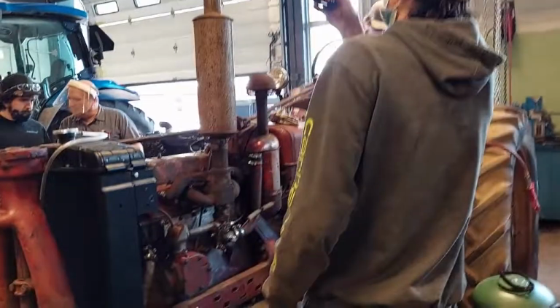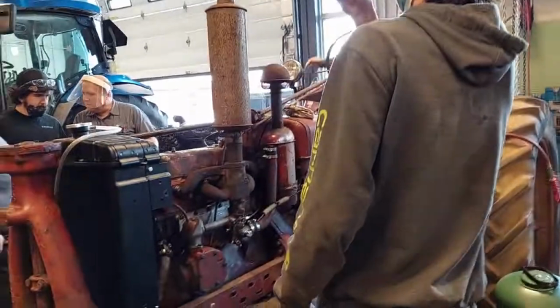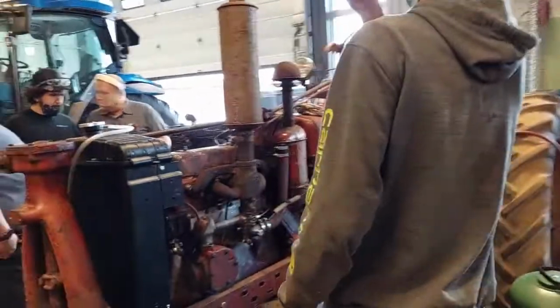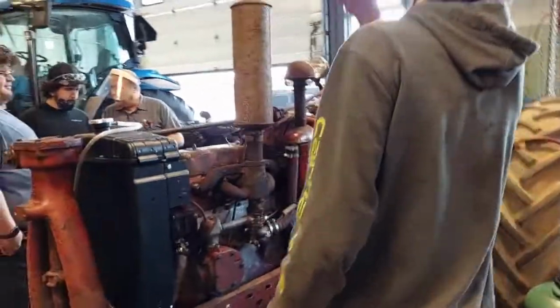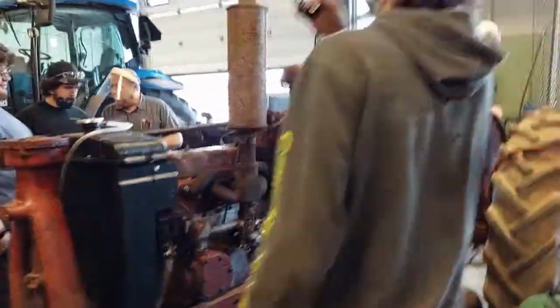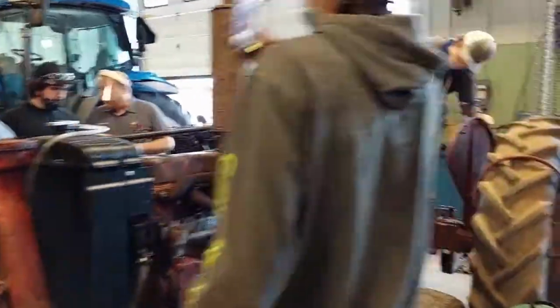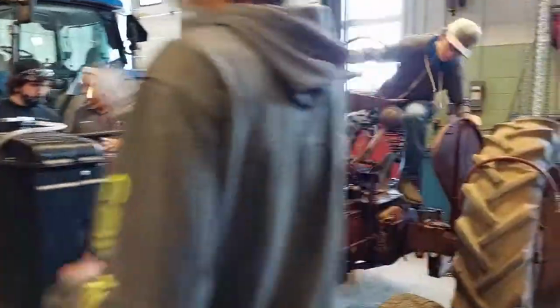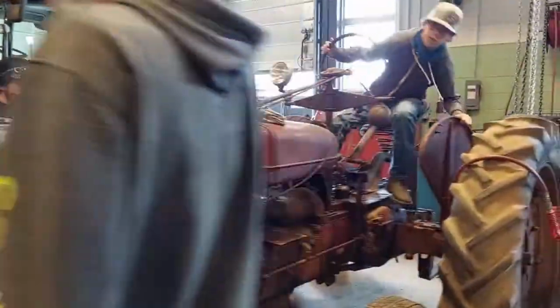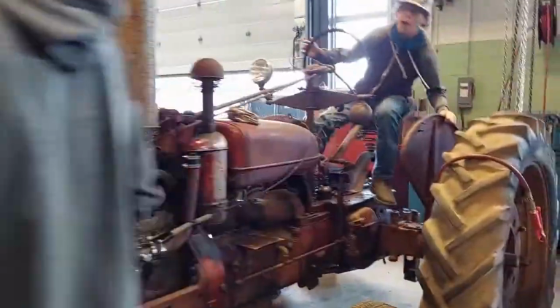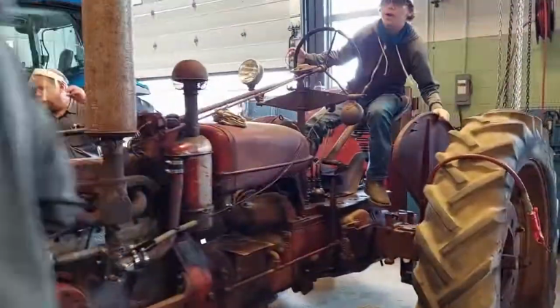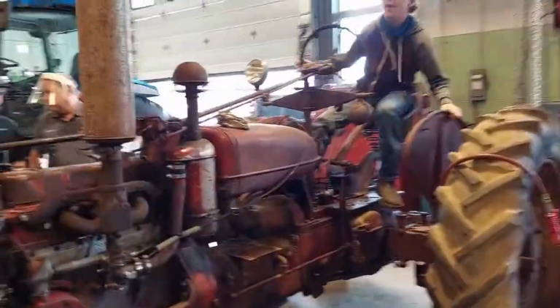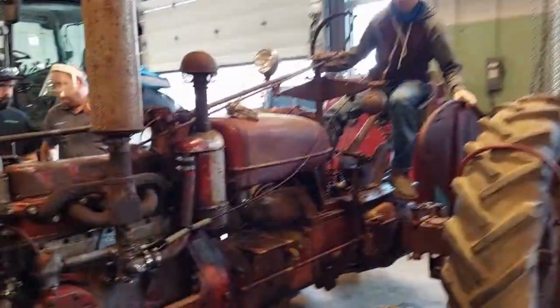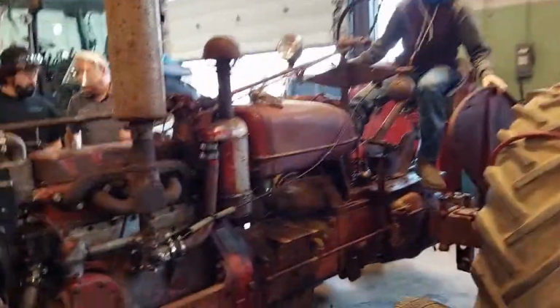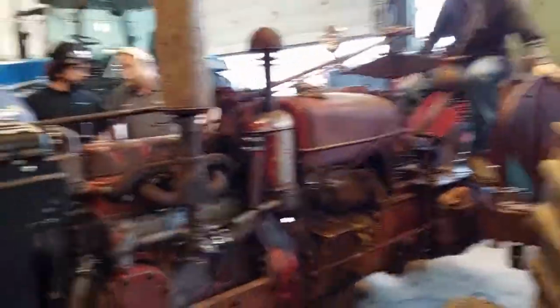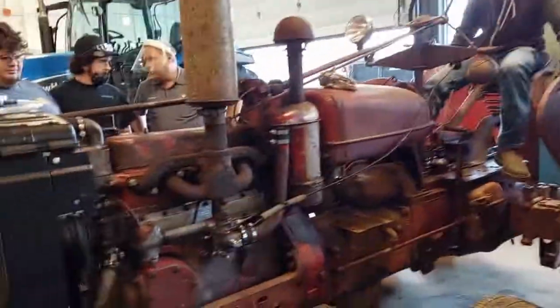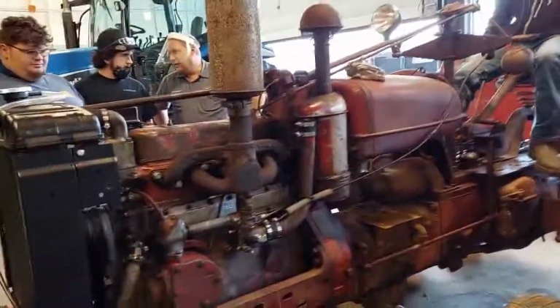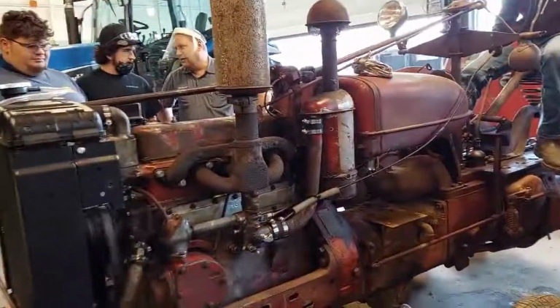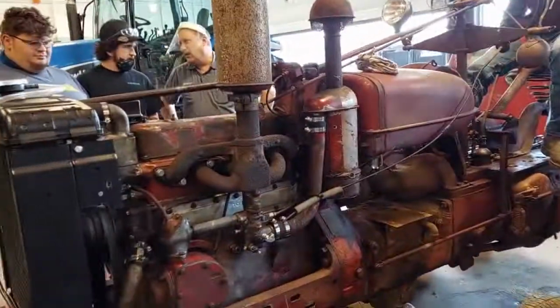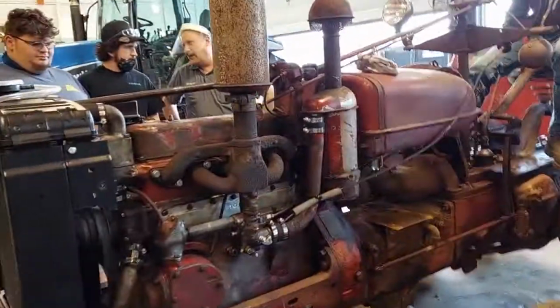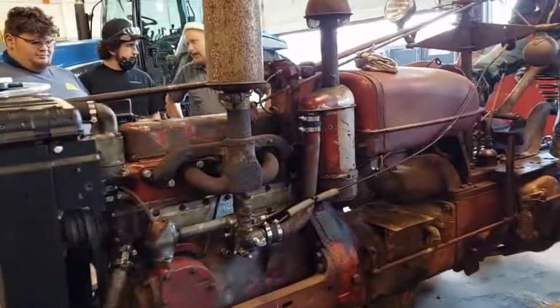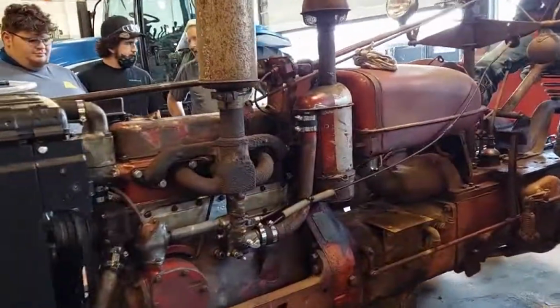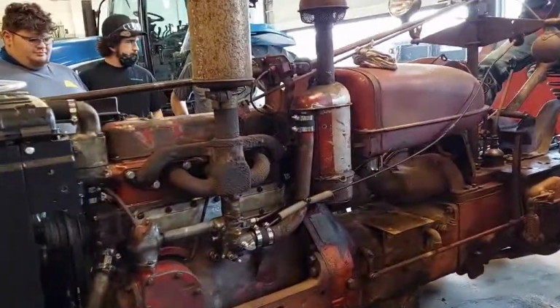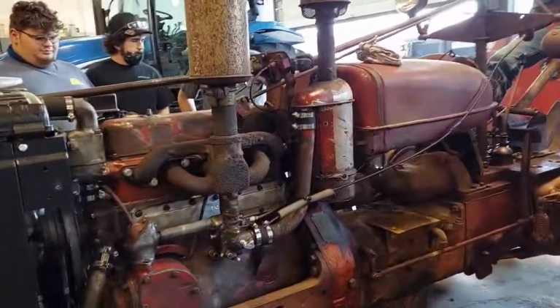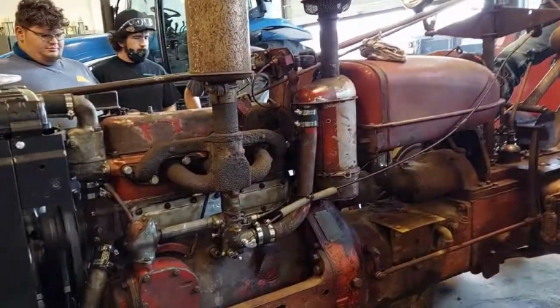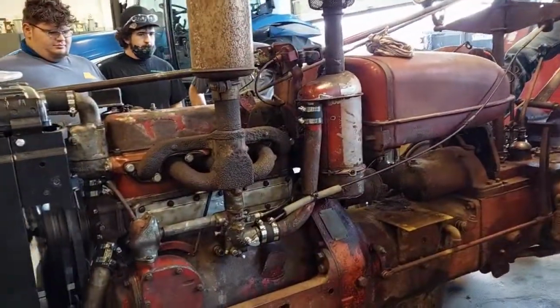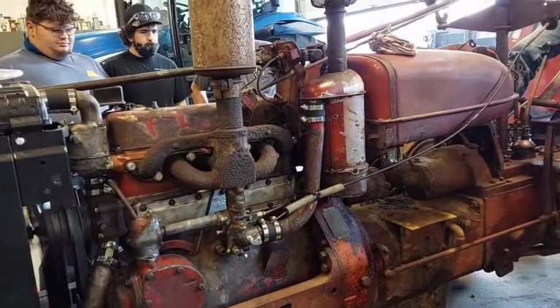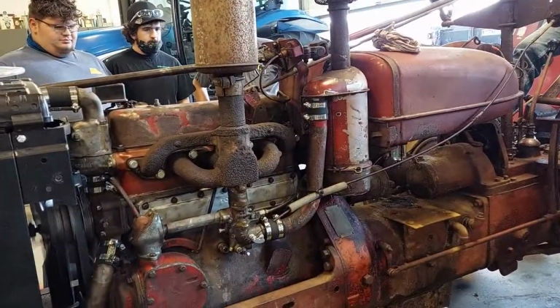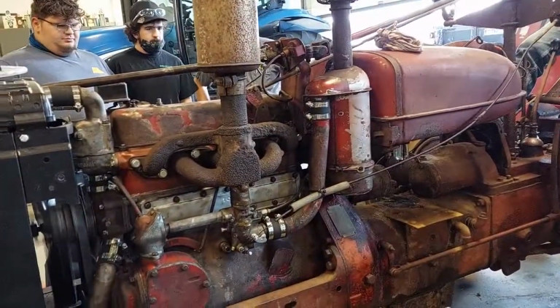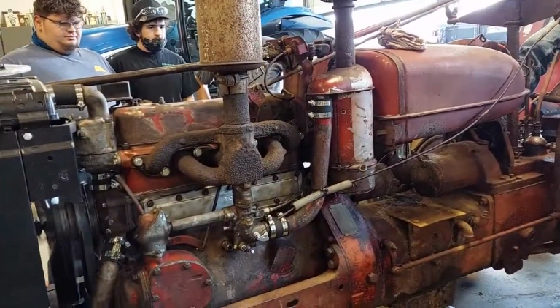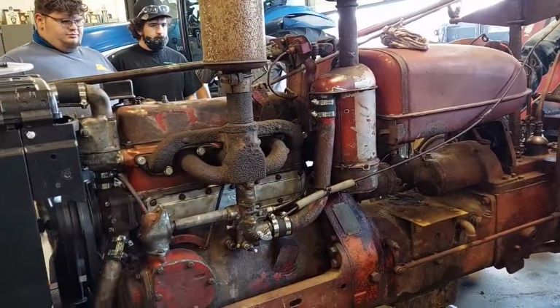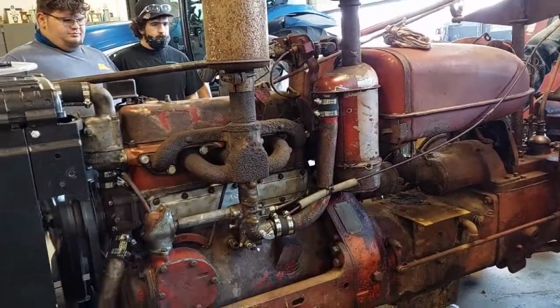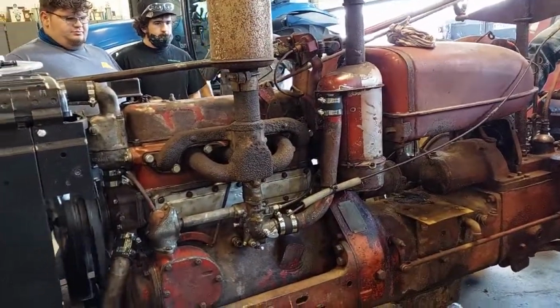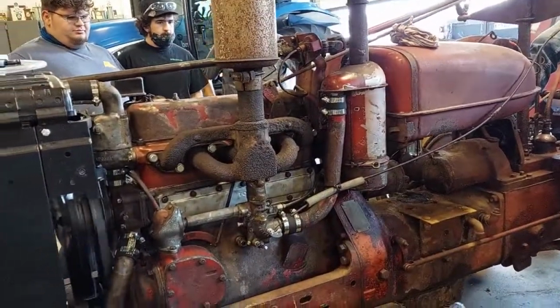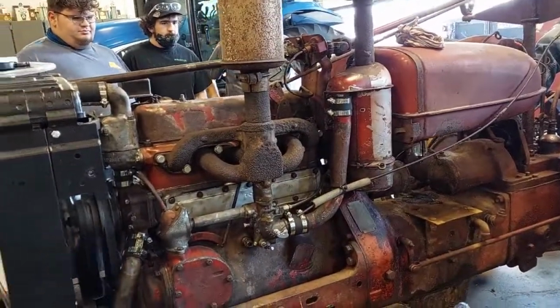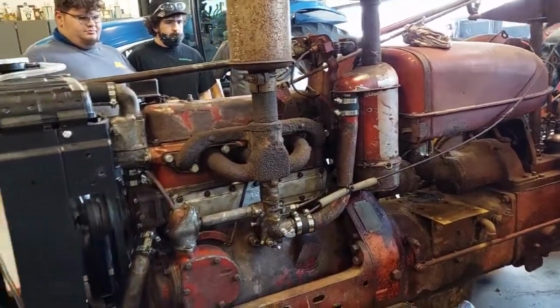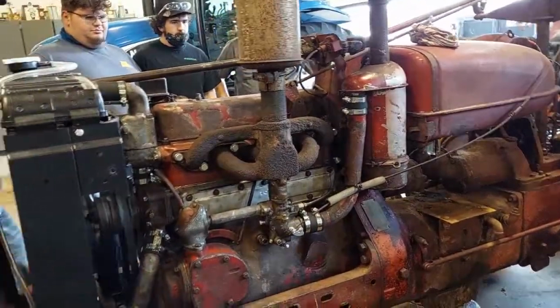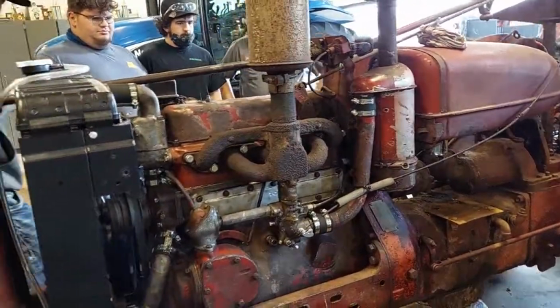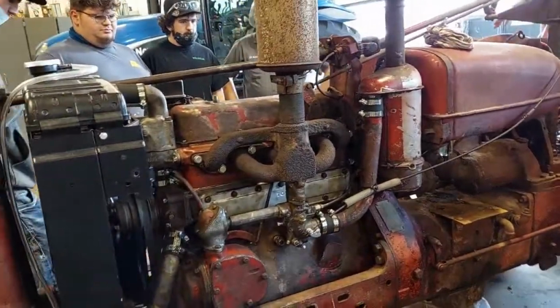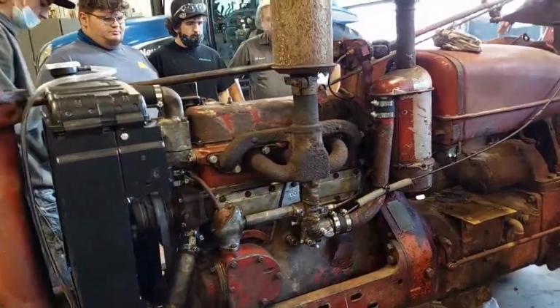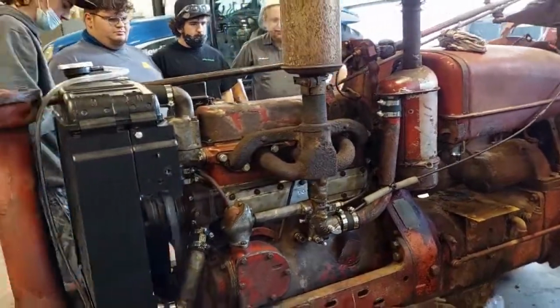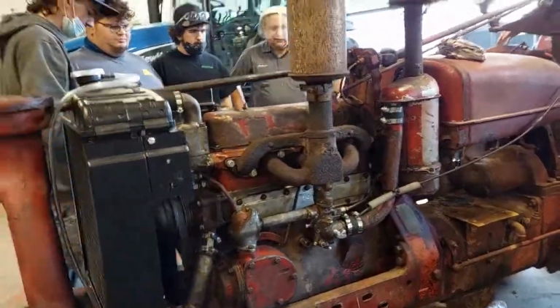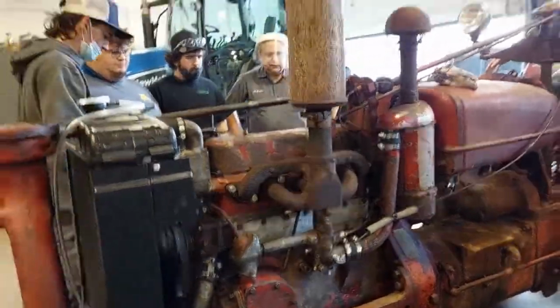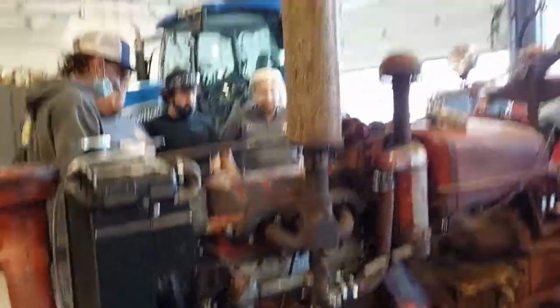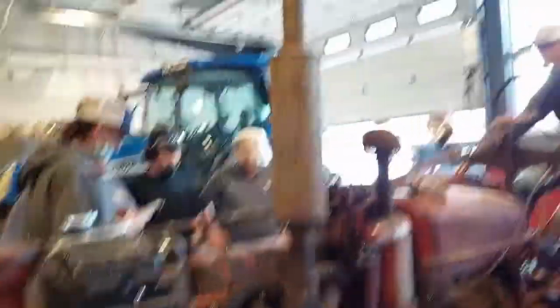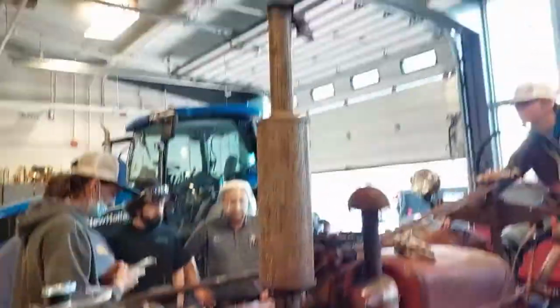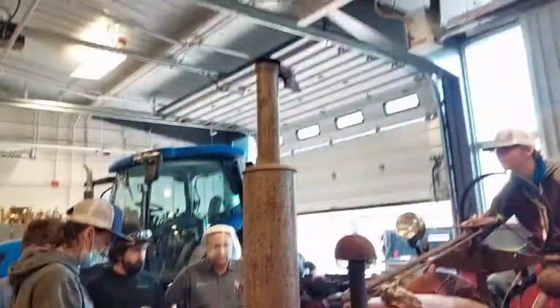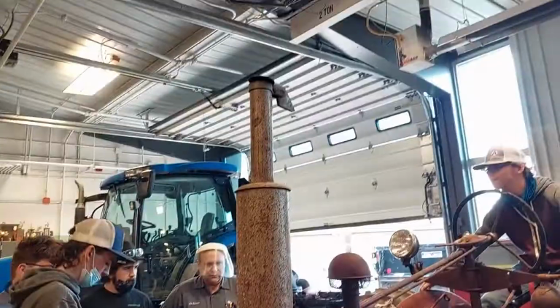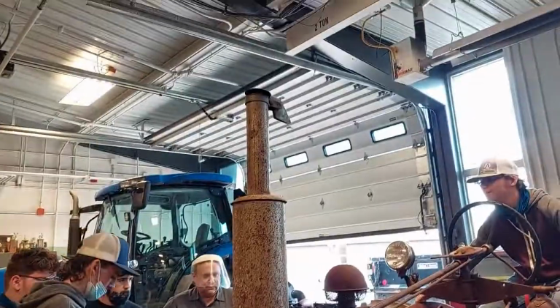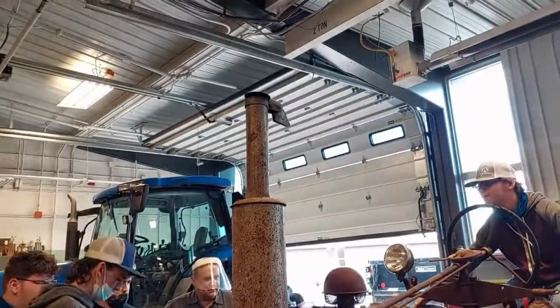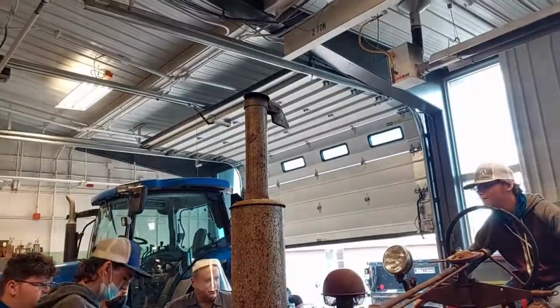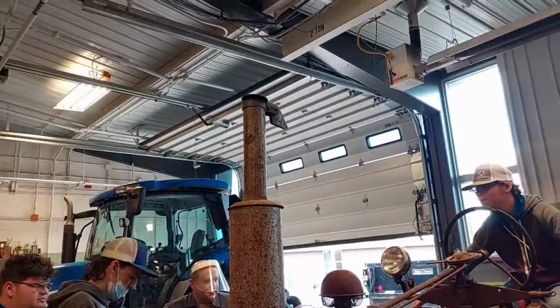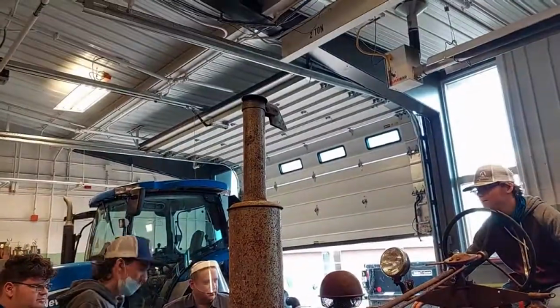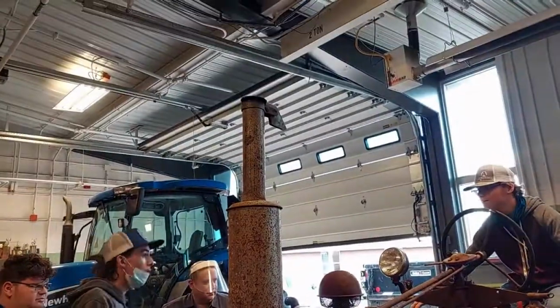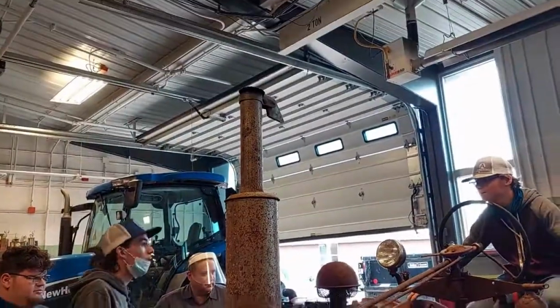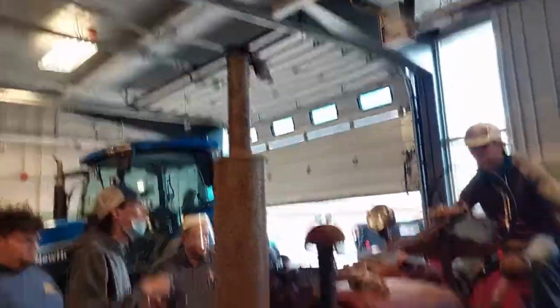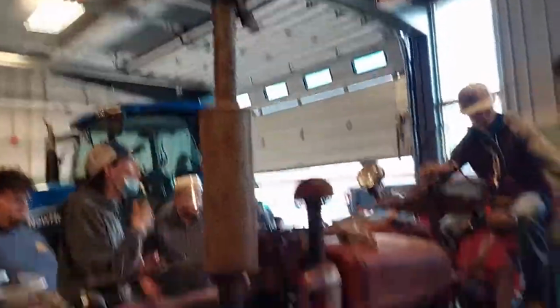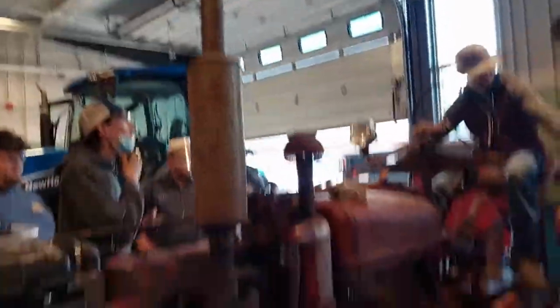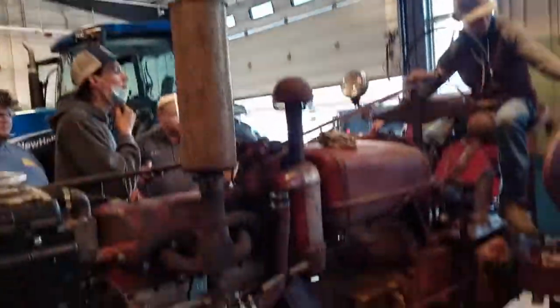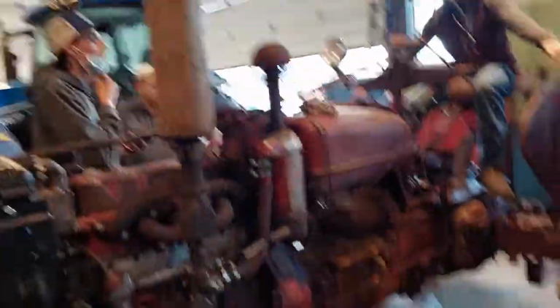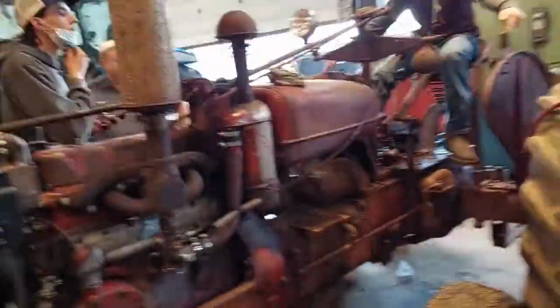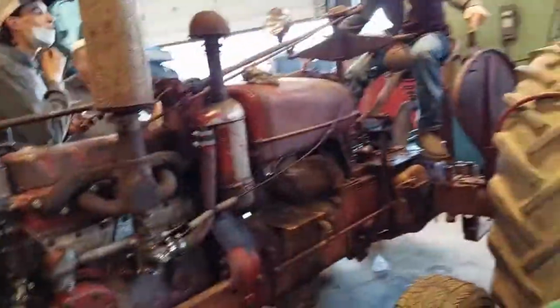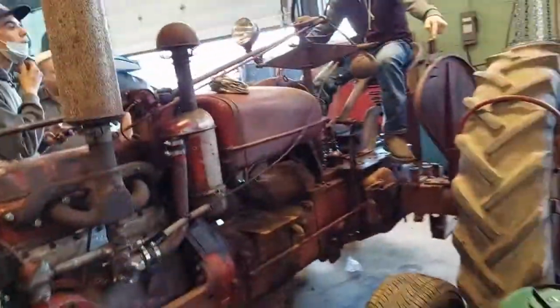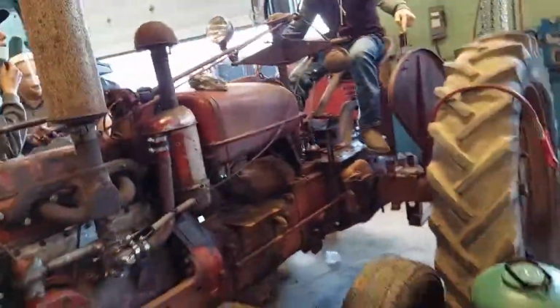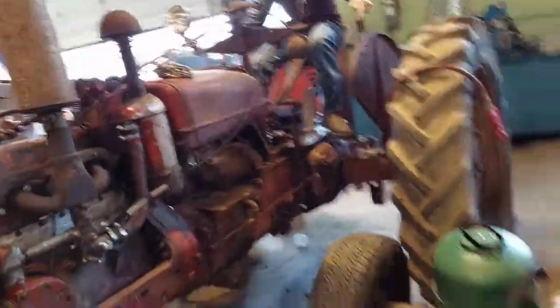Keep going, keep going. Lightning. What? Lightning.